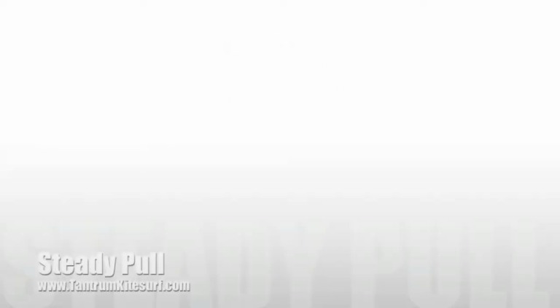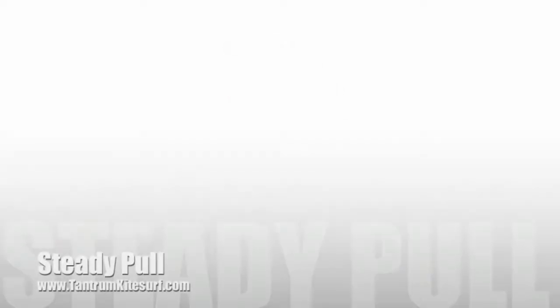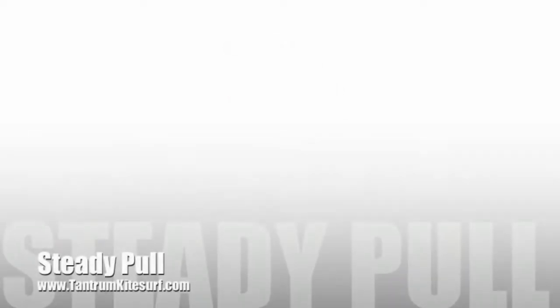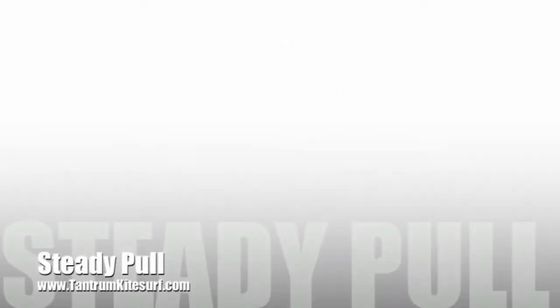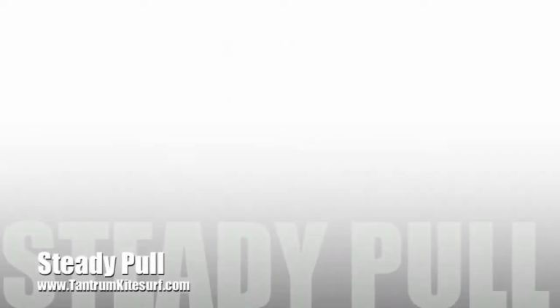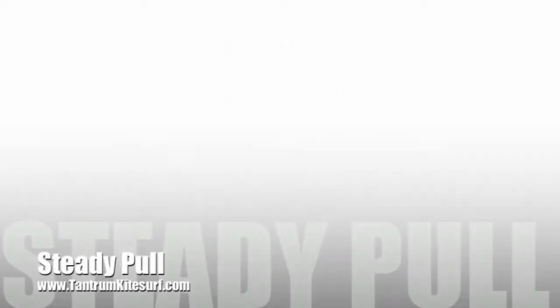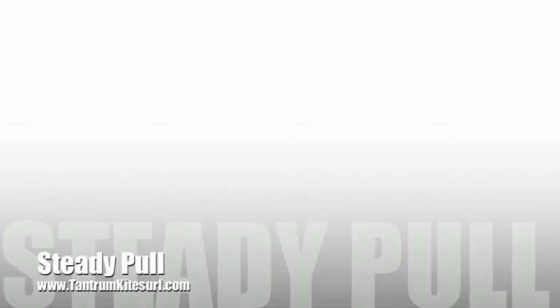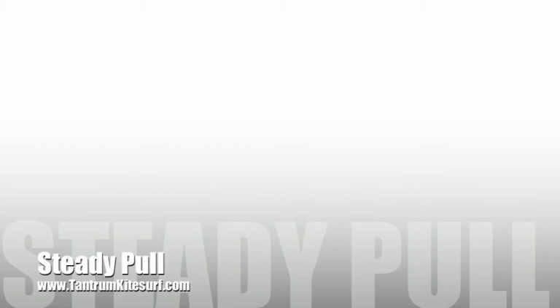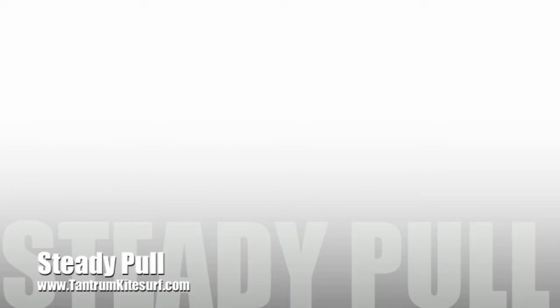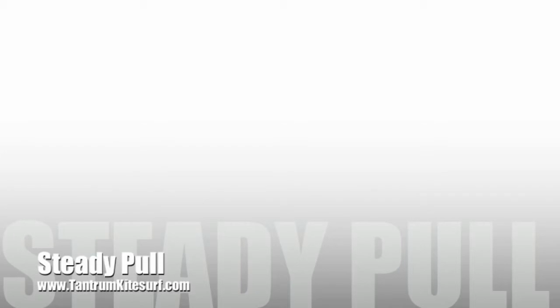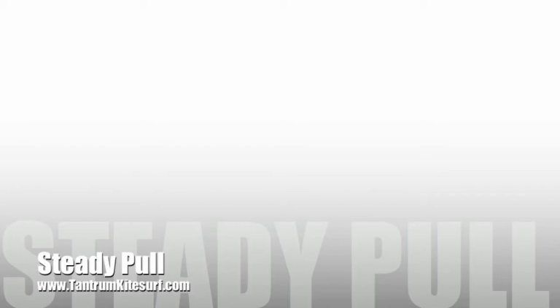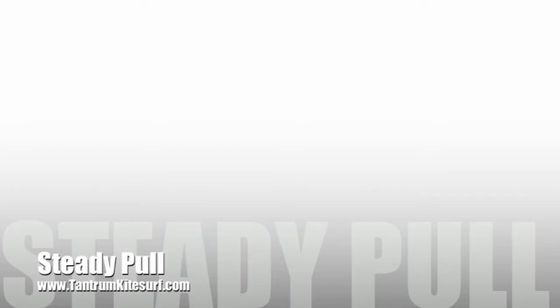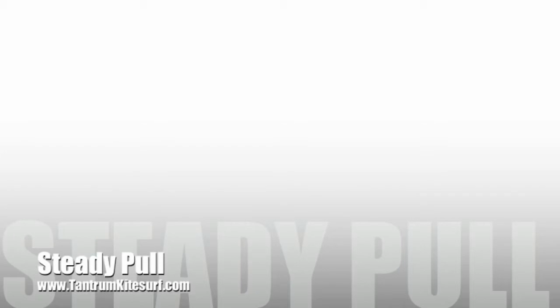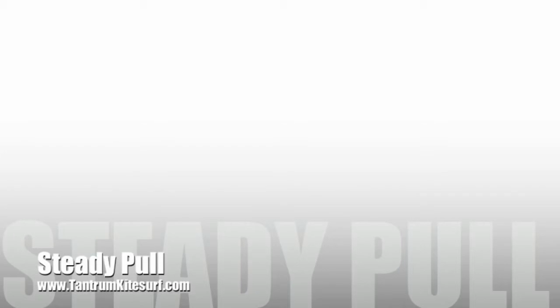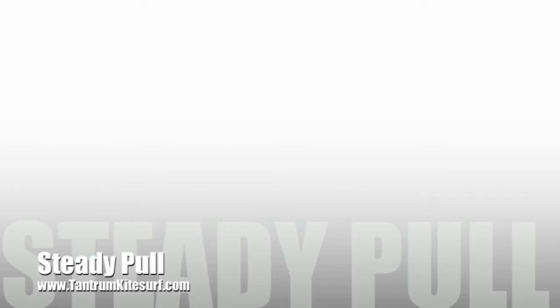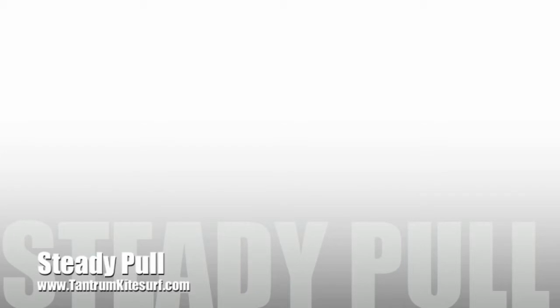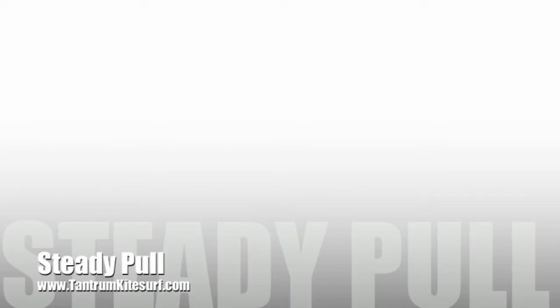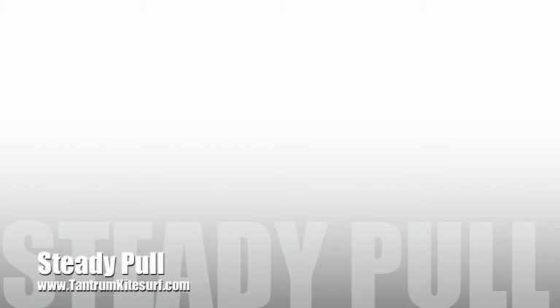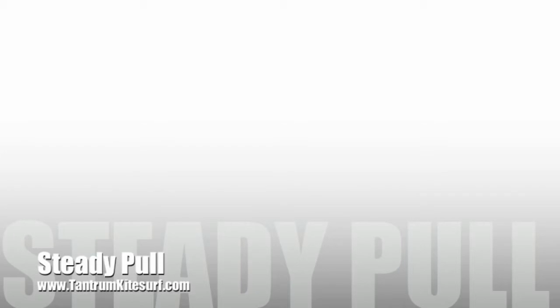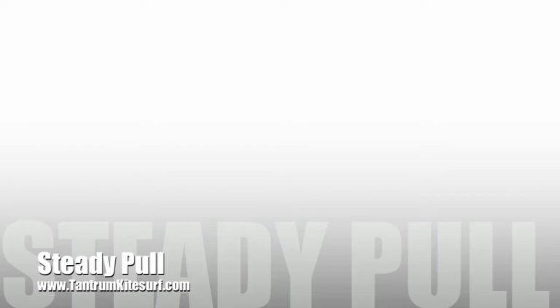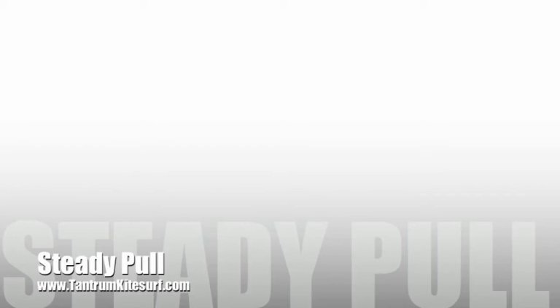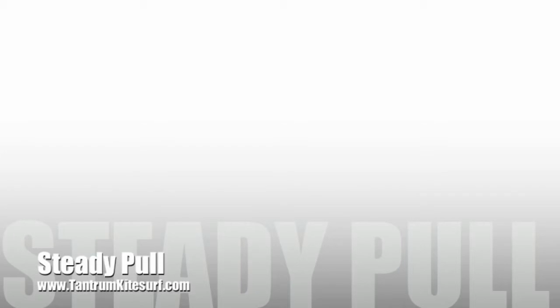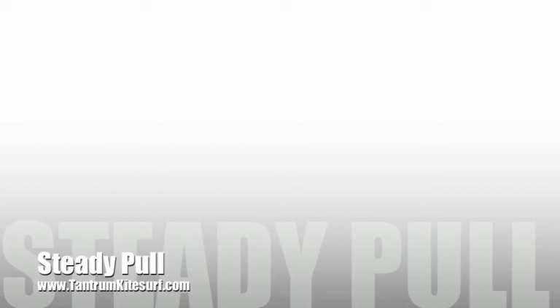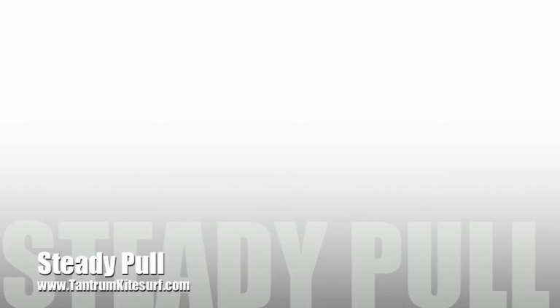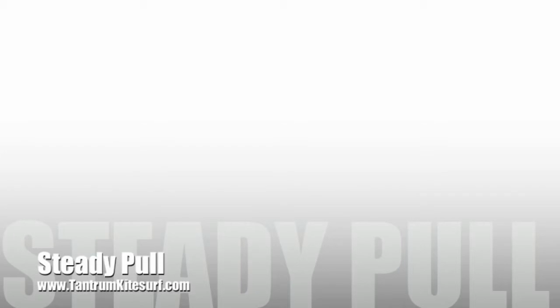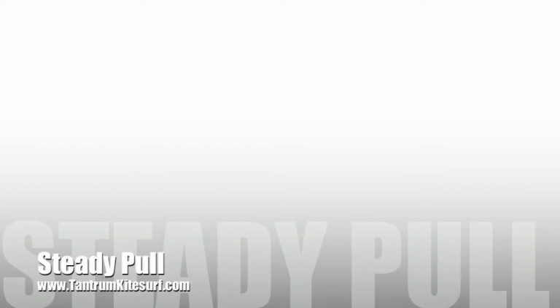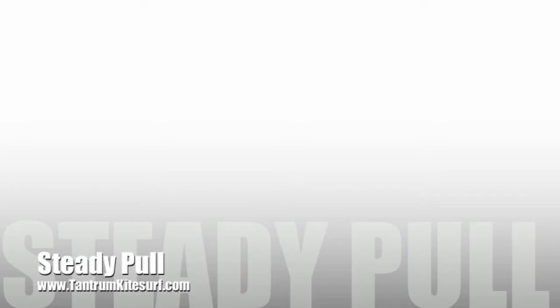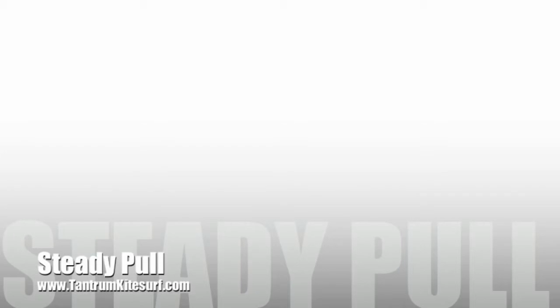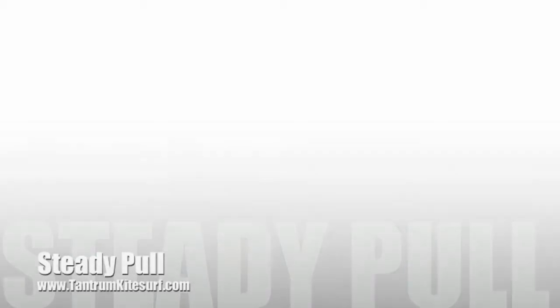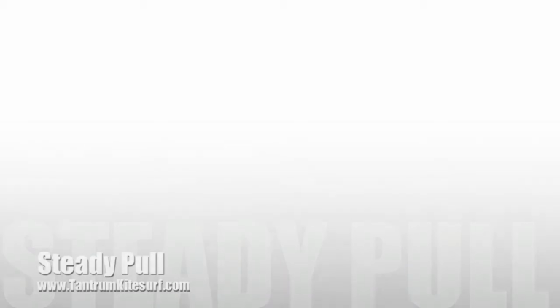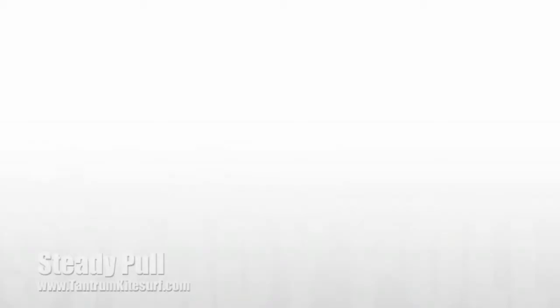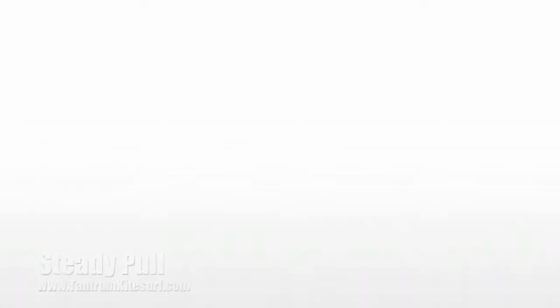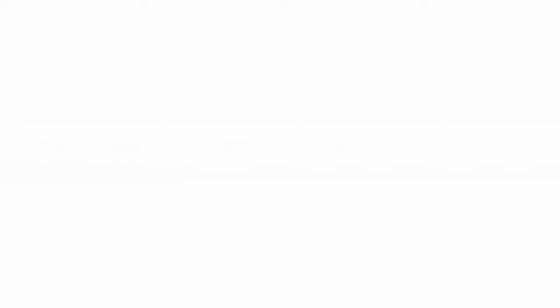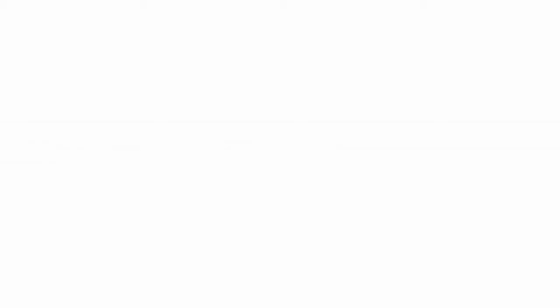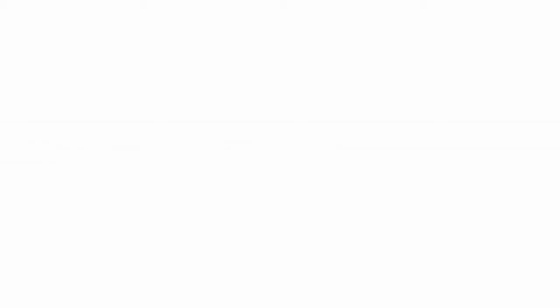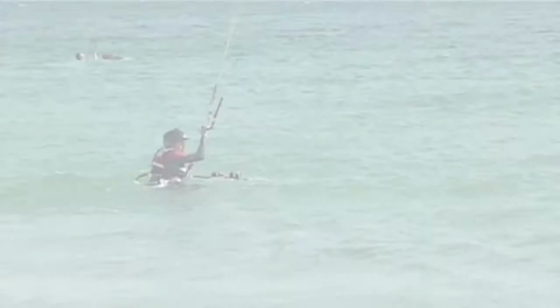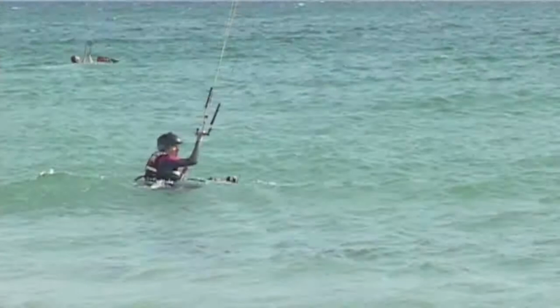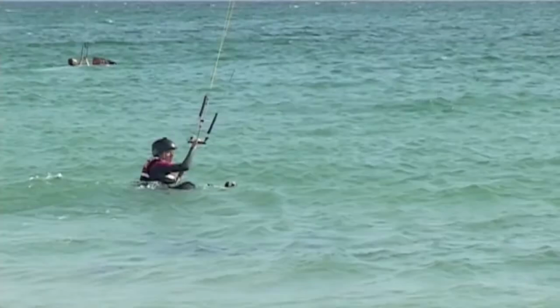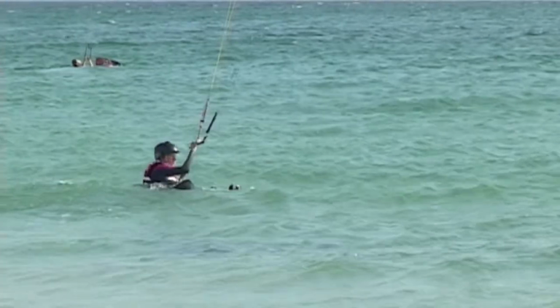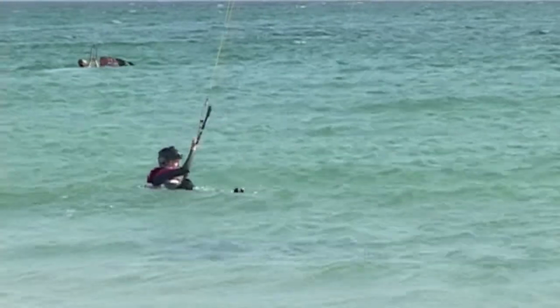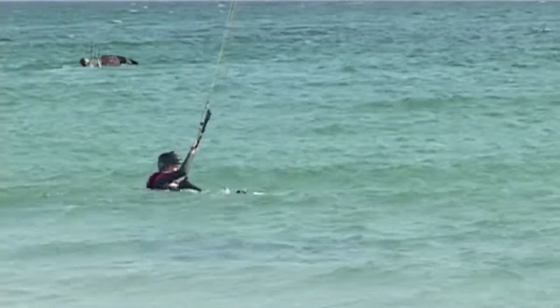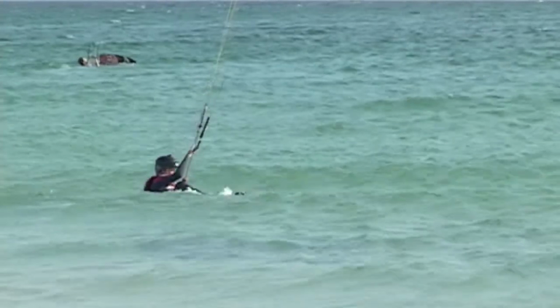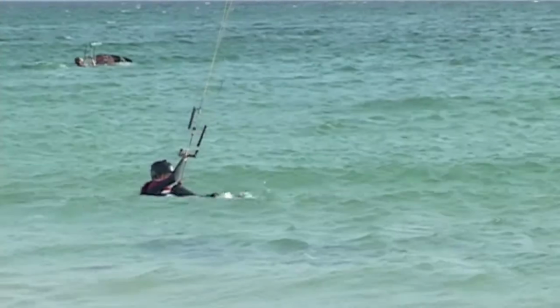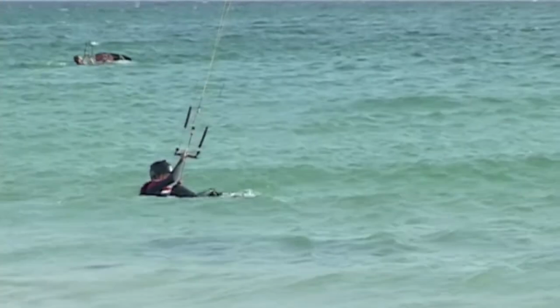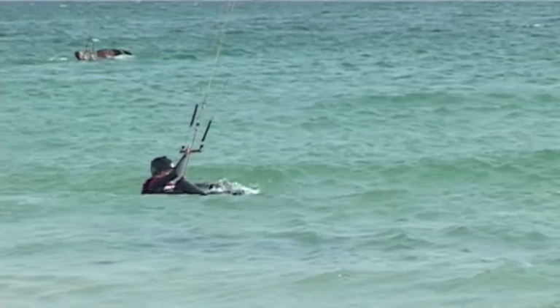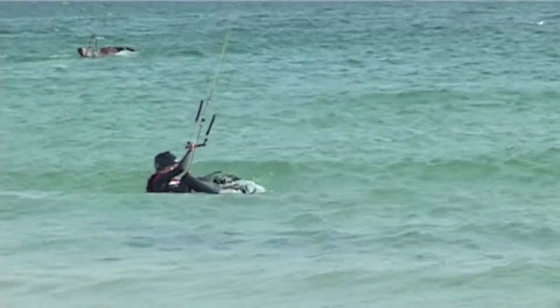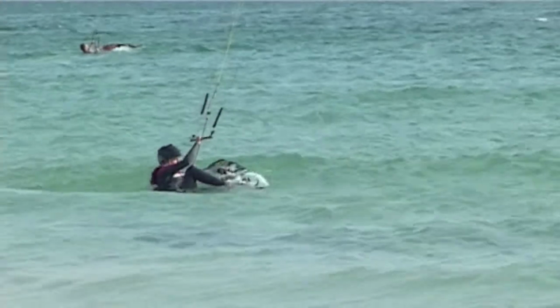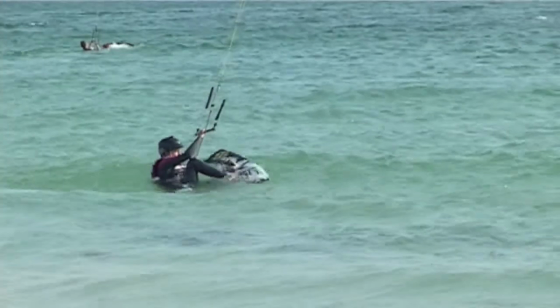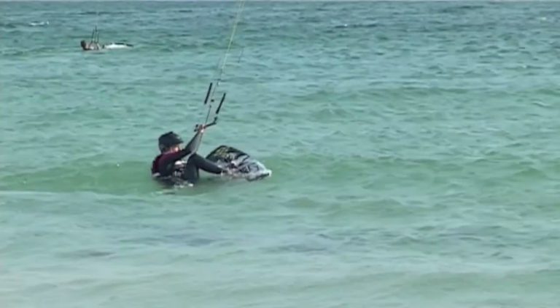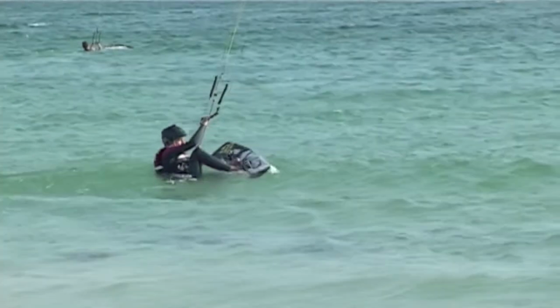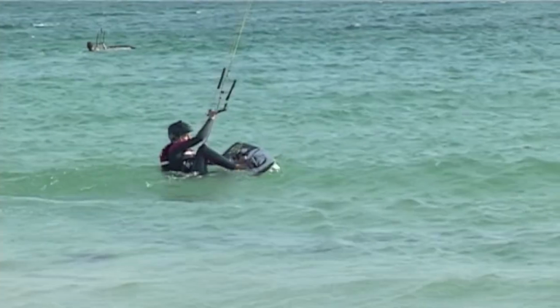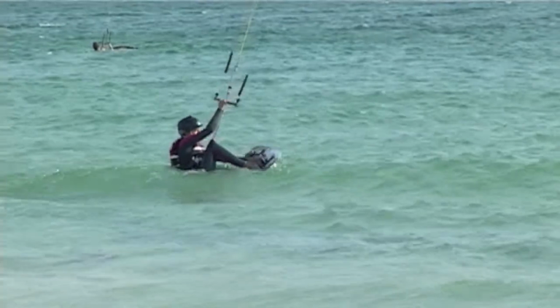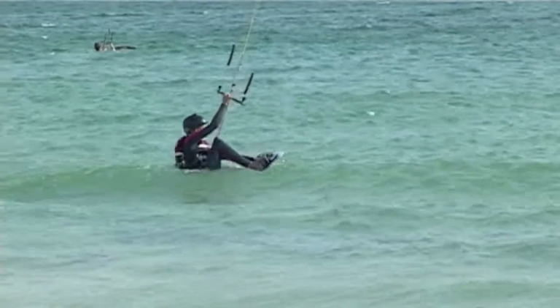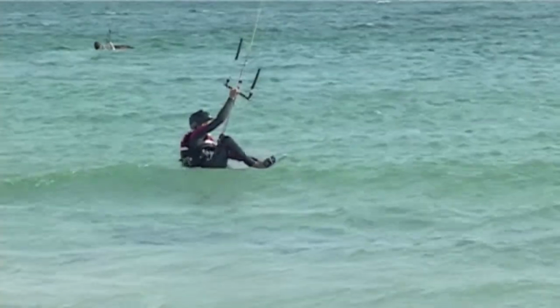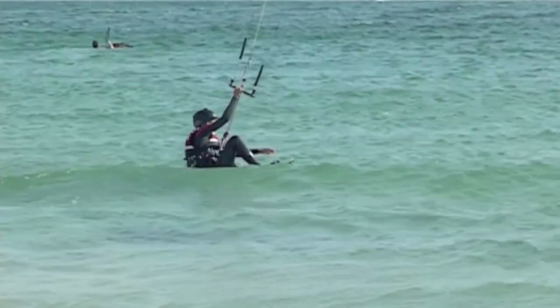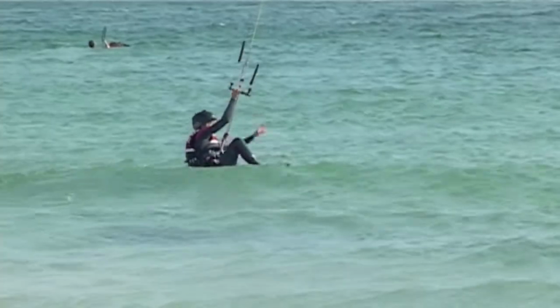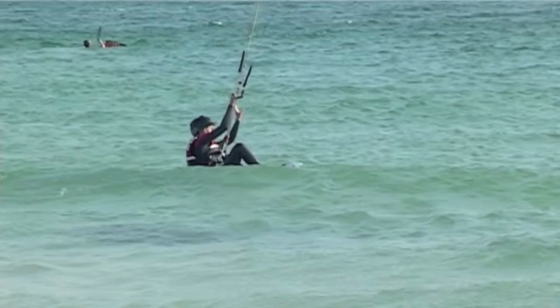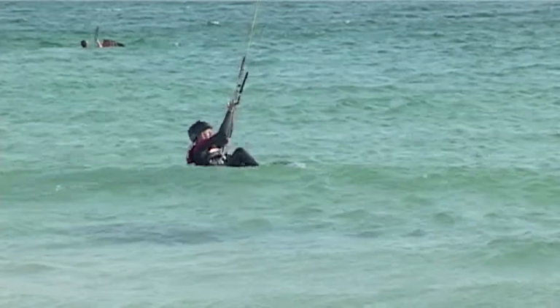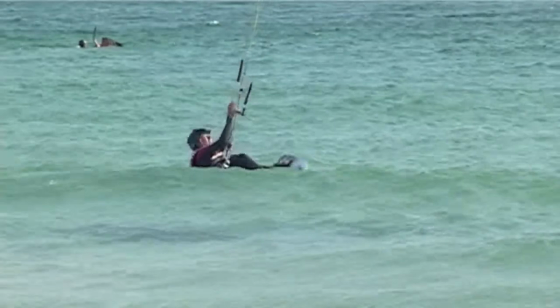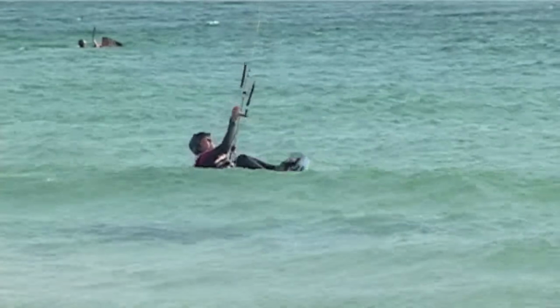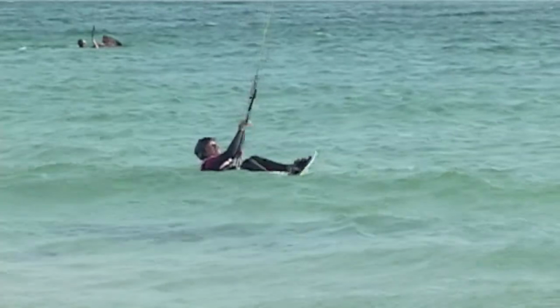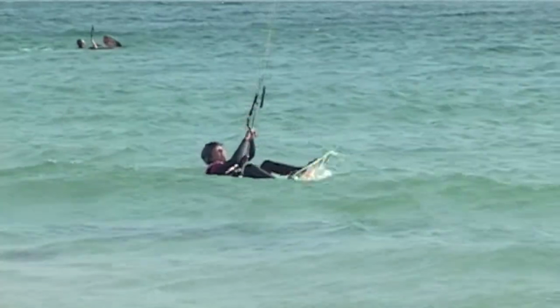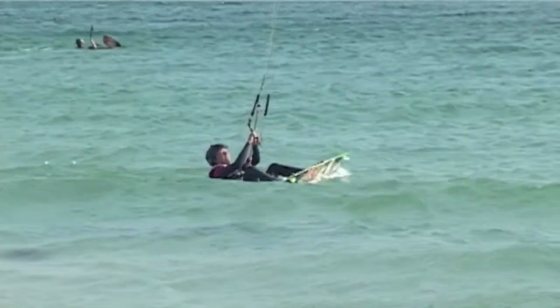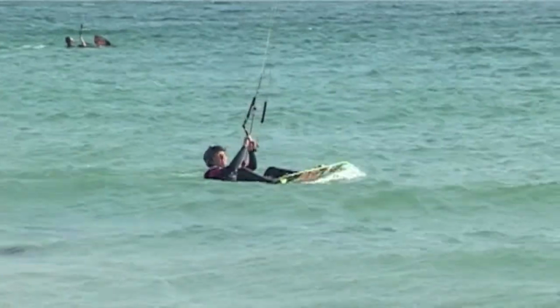Steady pull with Tantrum Kite Surf. Head into the water and get yourself into the water start position.